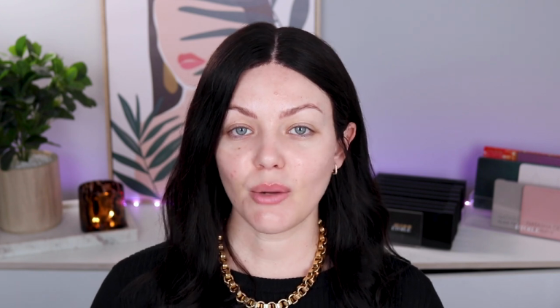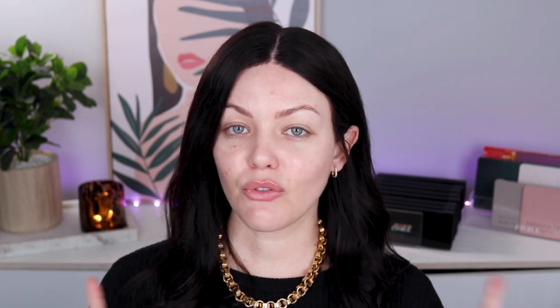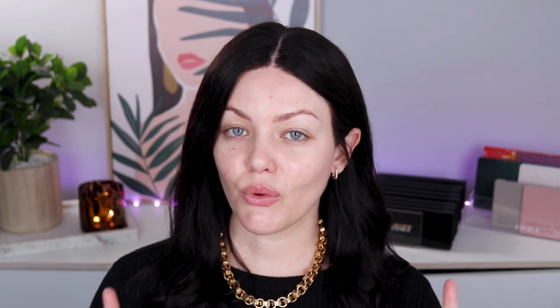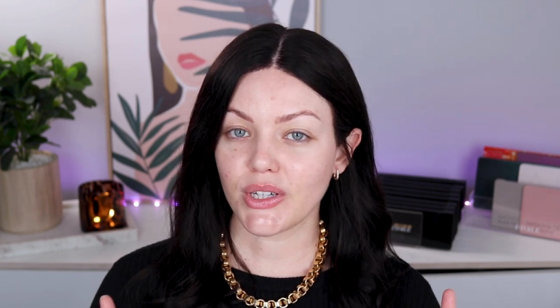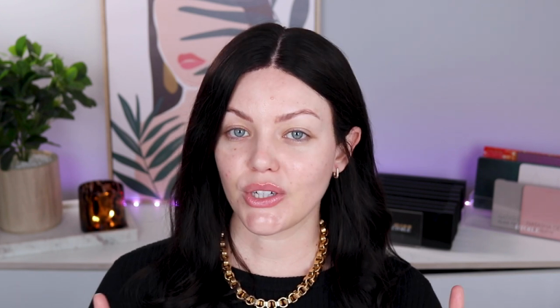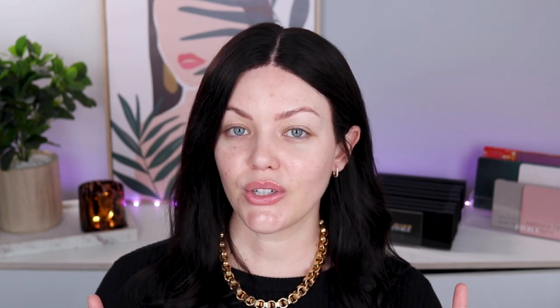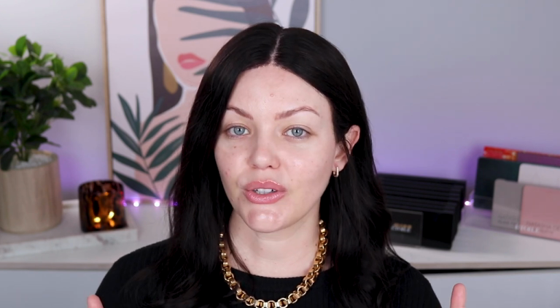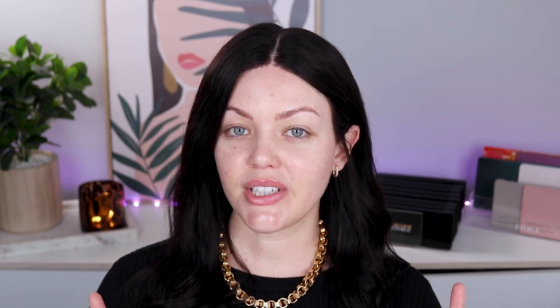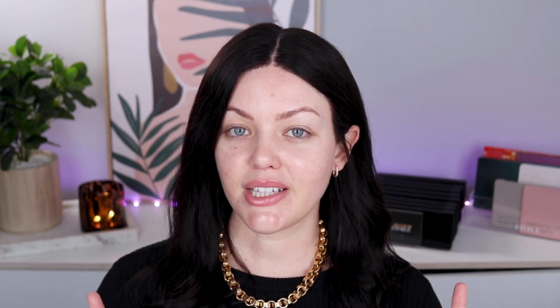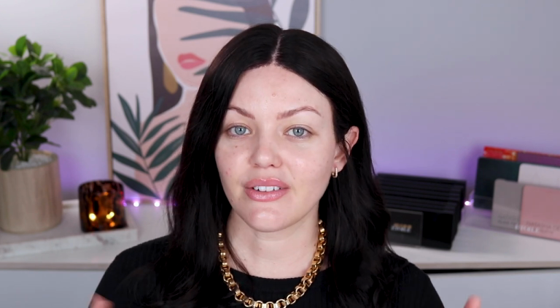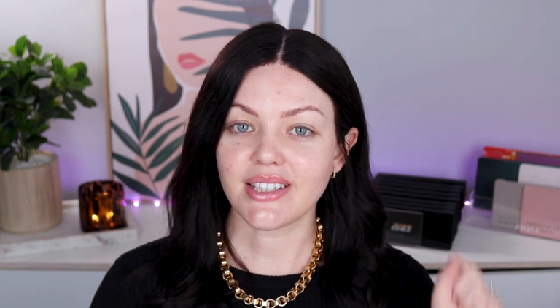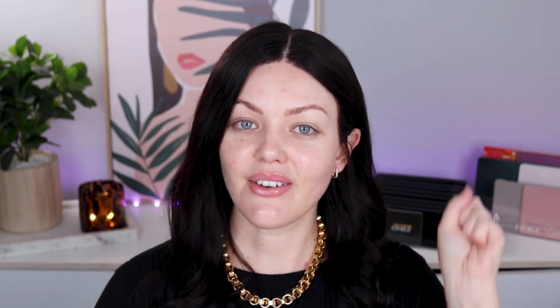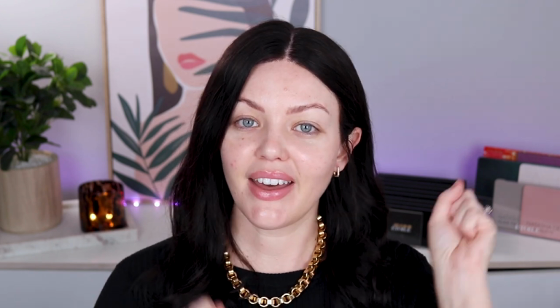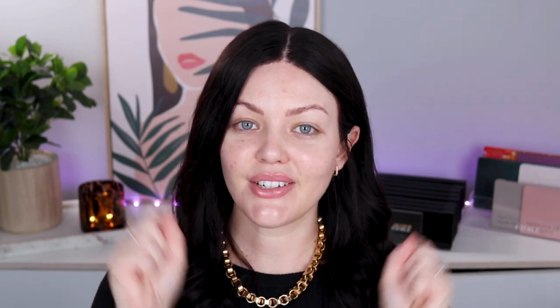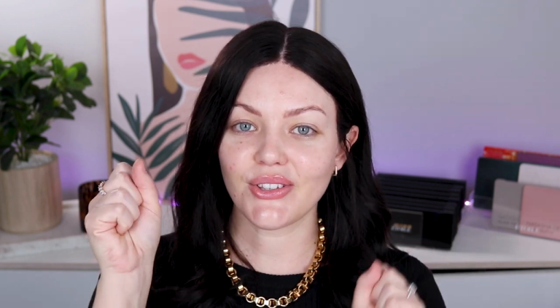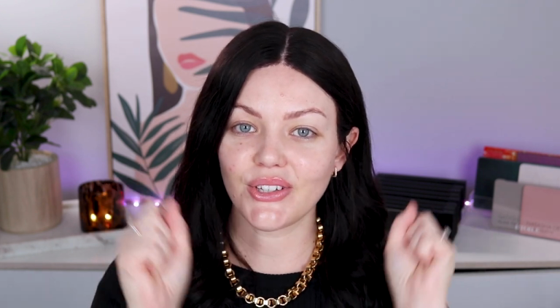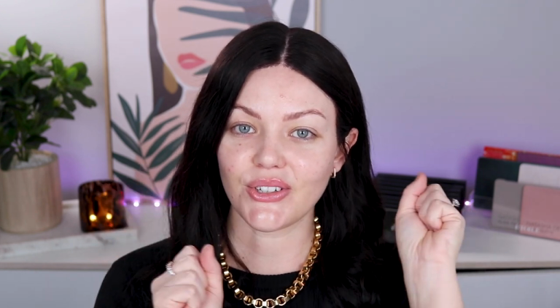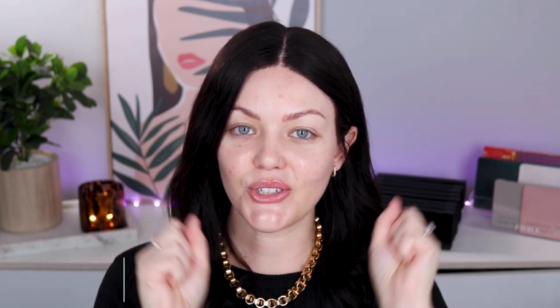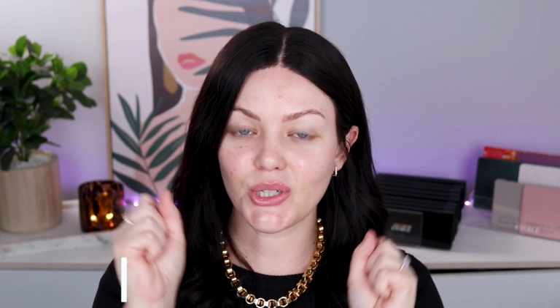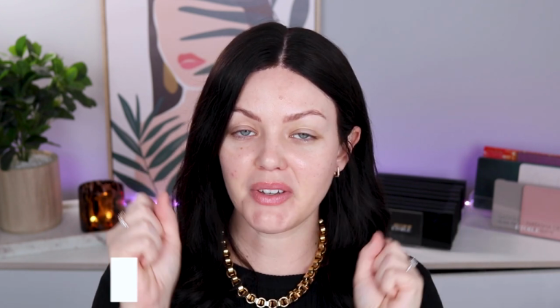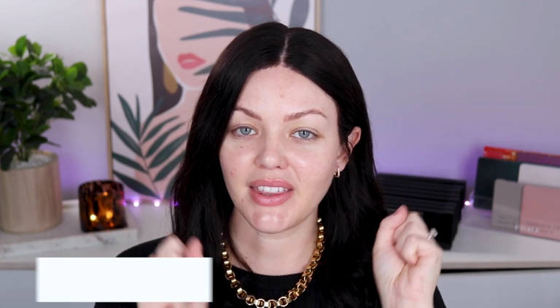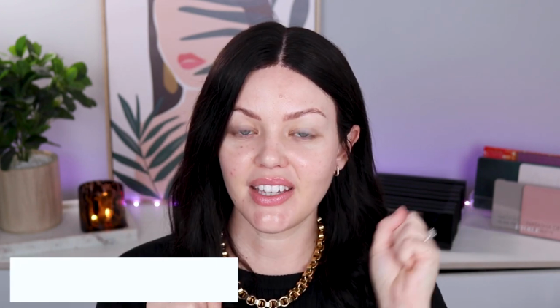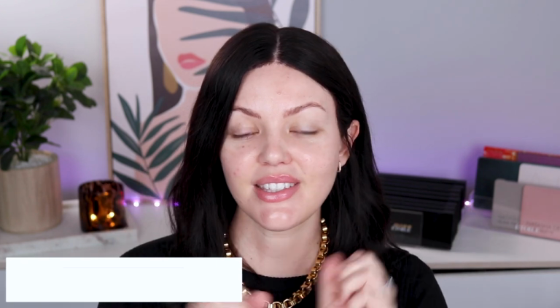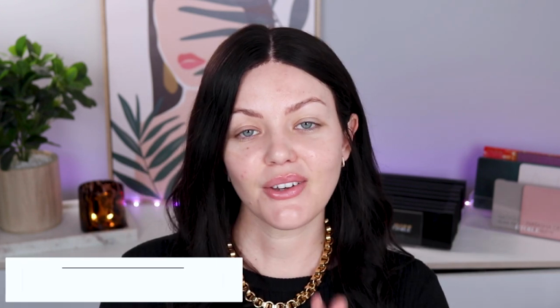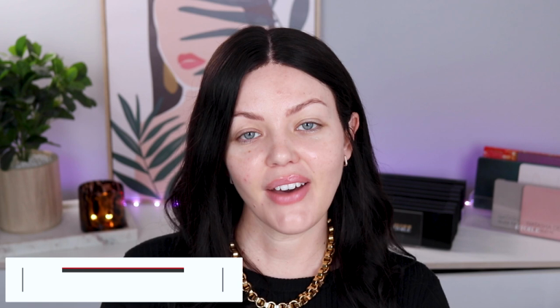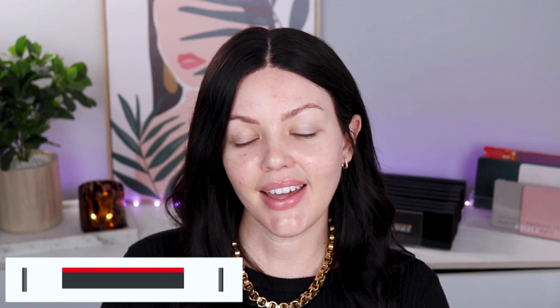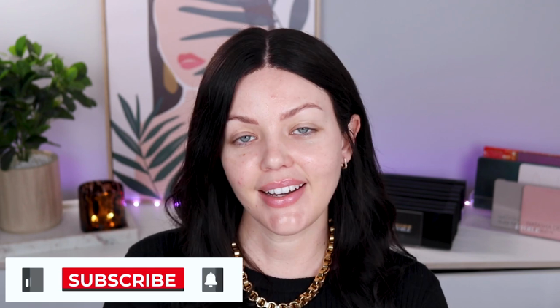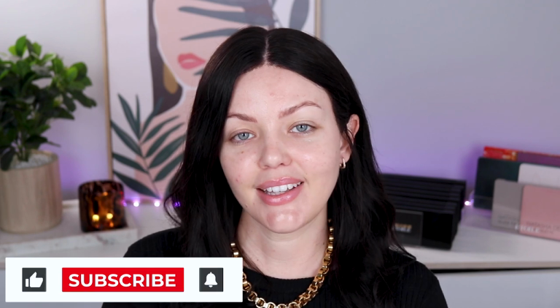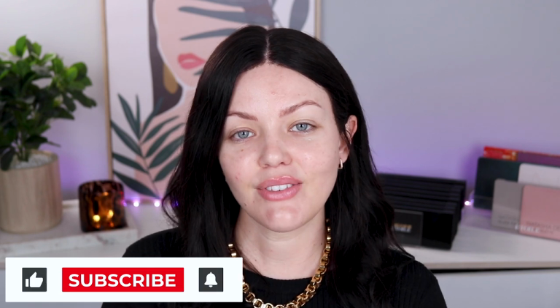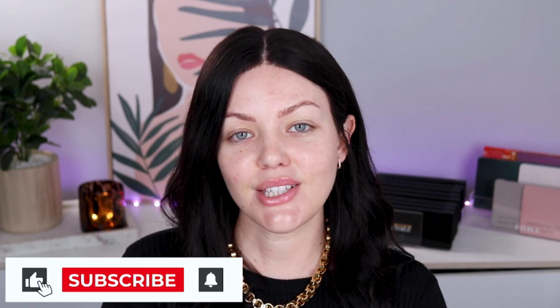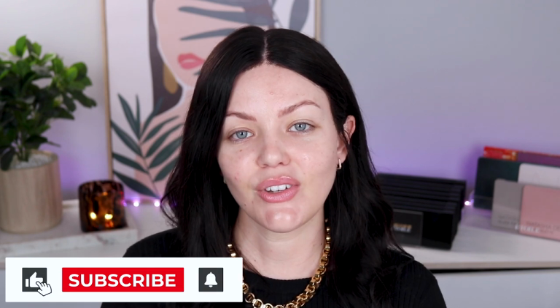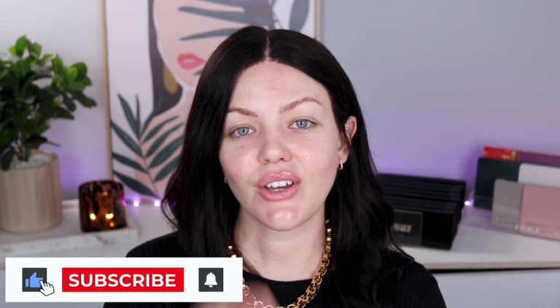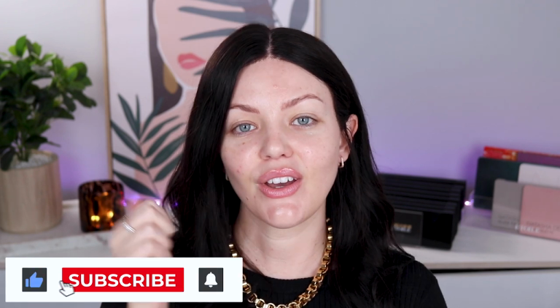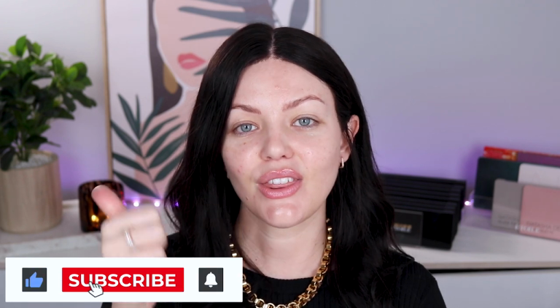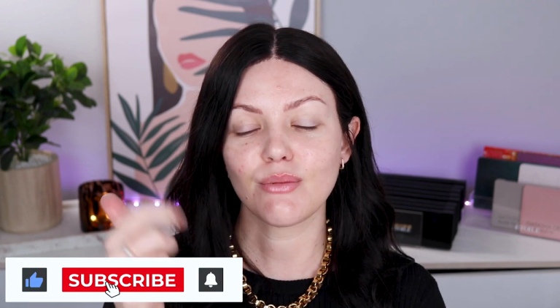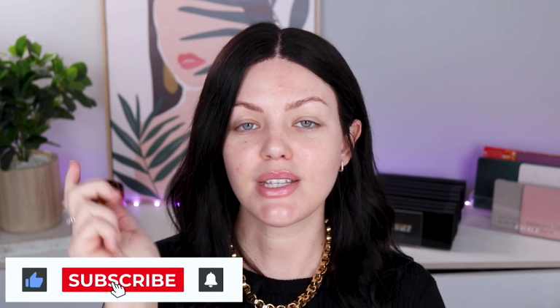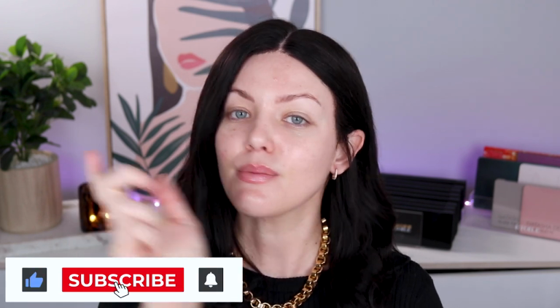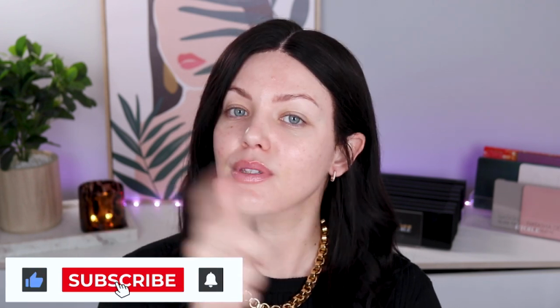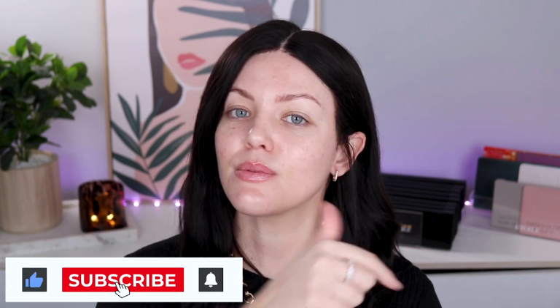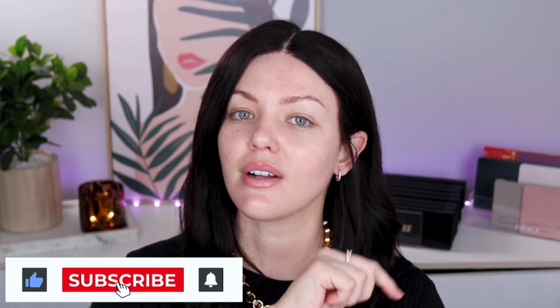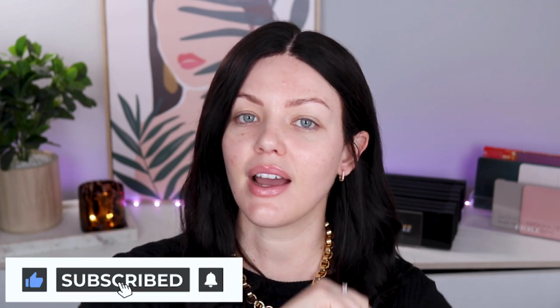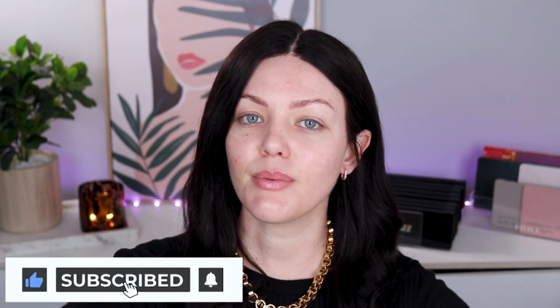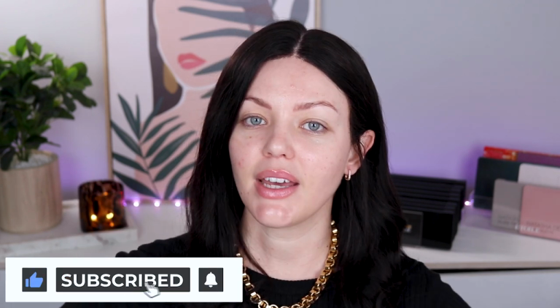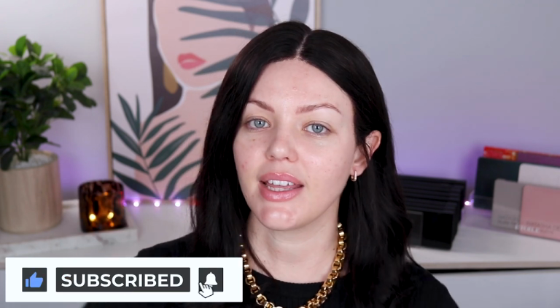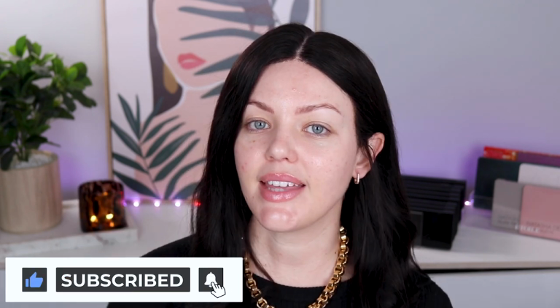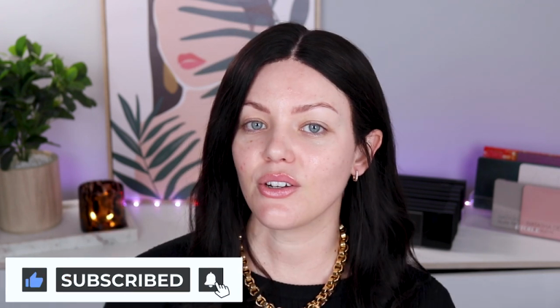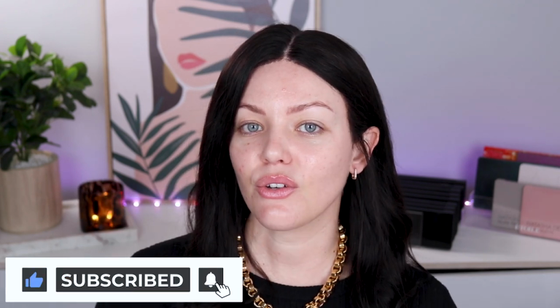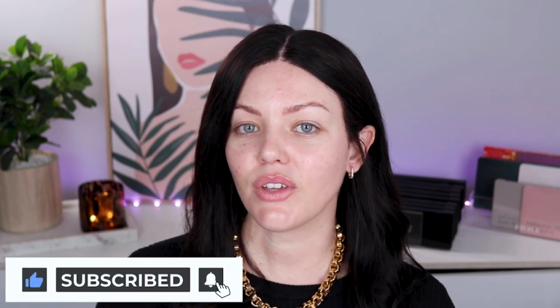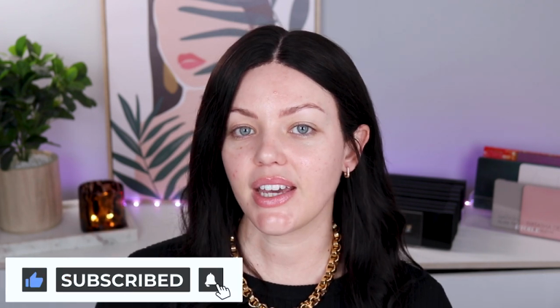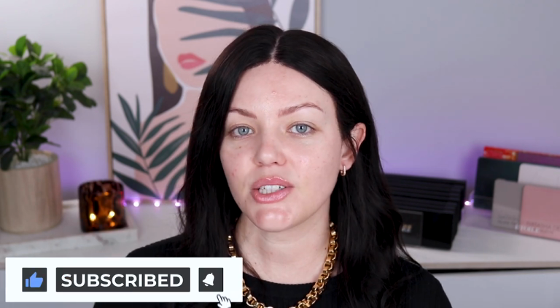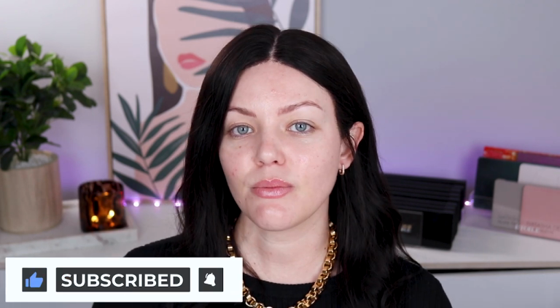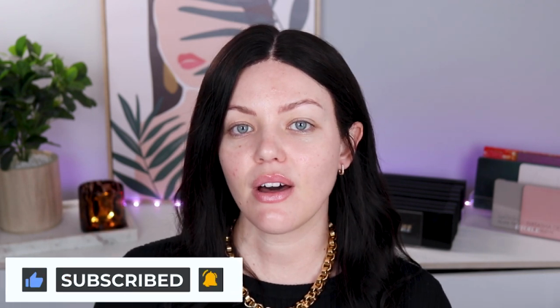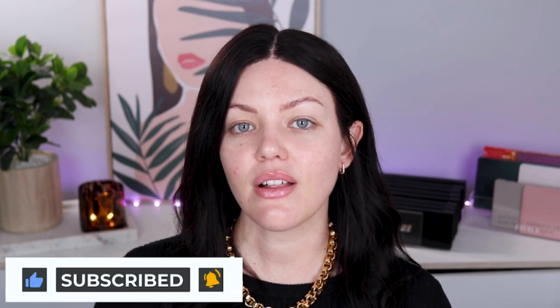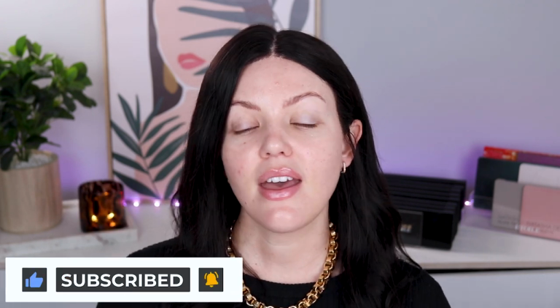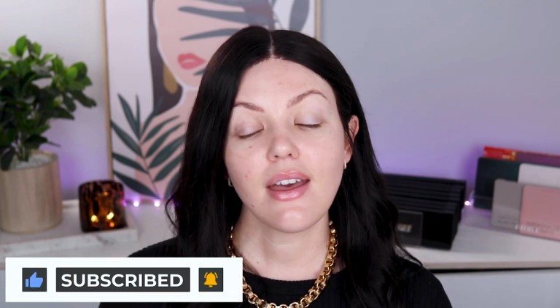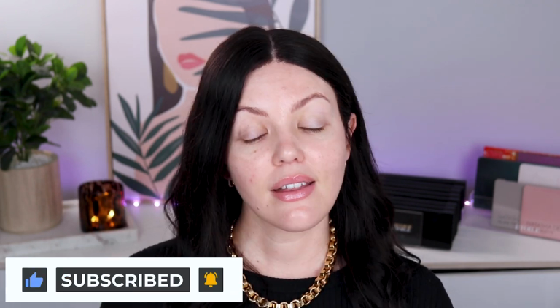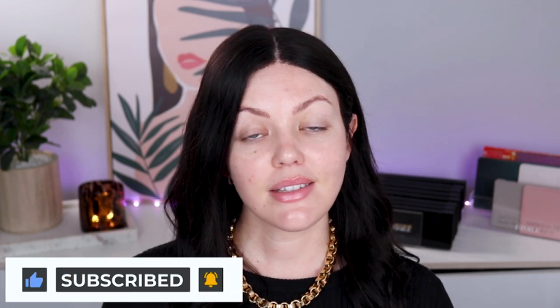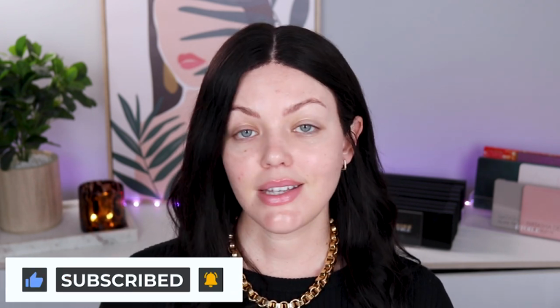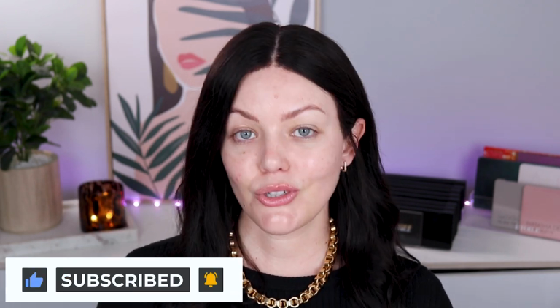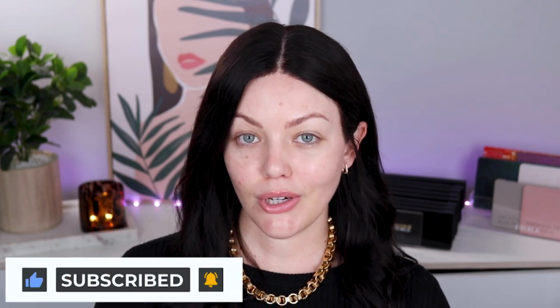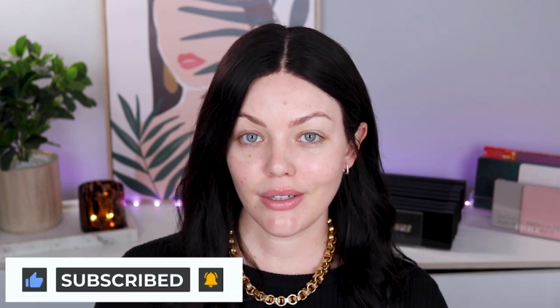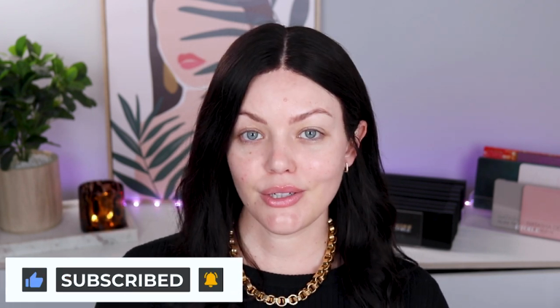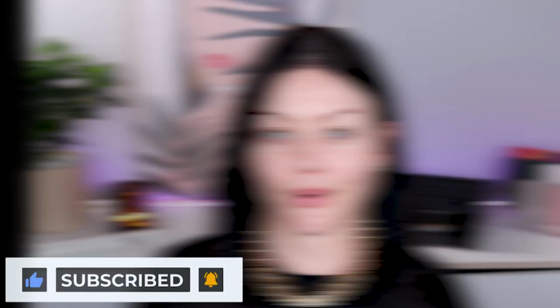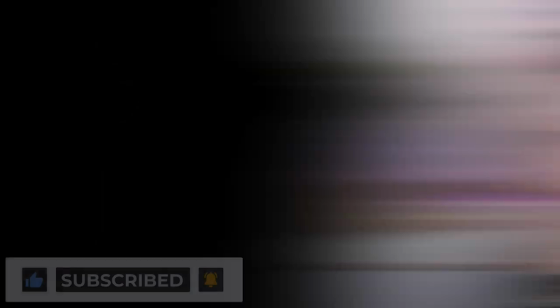Before we do, you know the deal - let's do the YouTube-y things. Go ahead and give this video a thumbs up, subscribe, hit that notification bell and let's get straight into it.